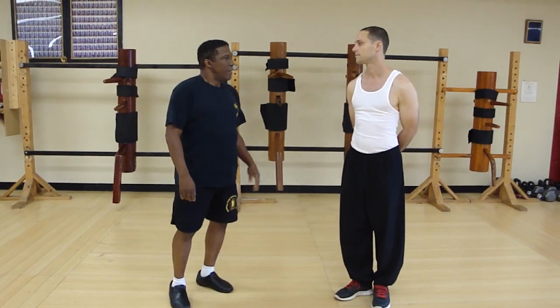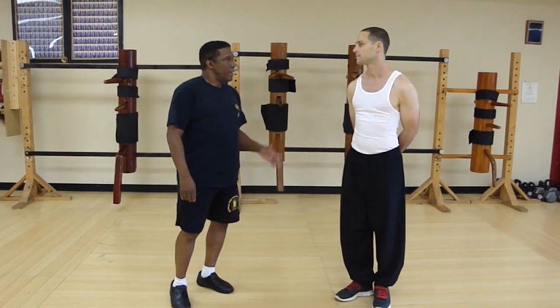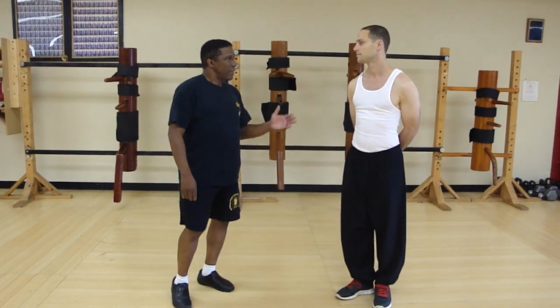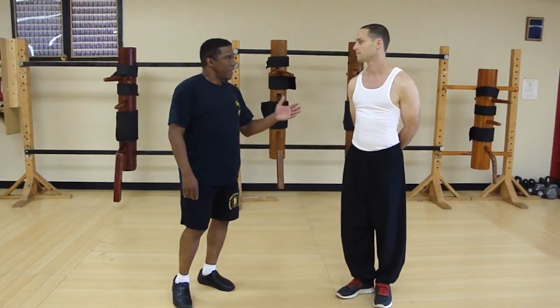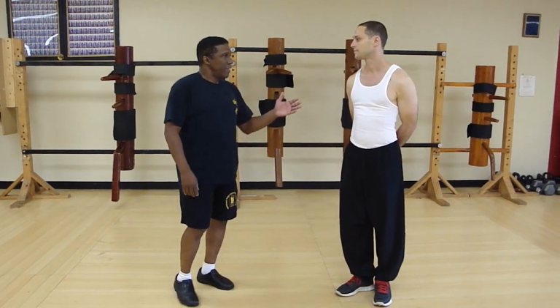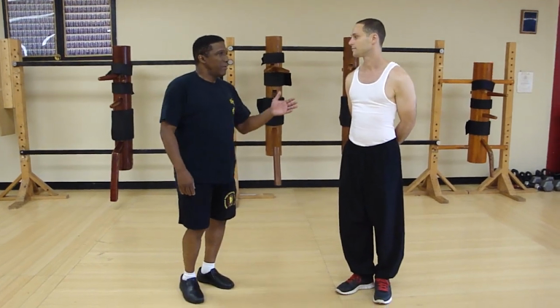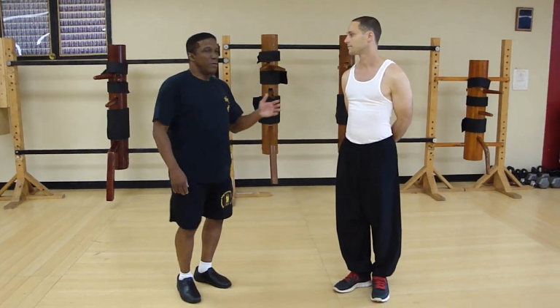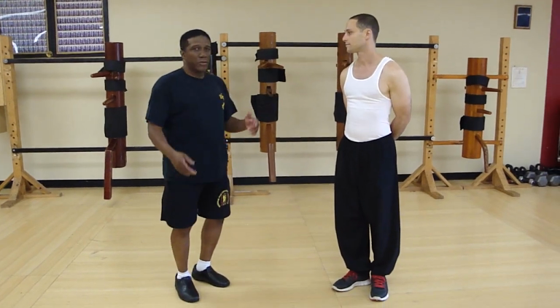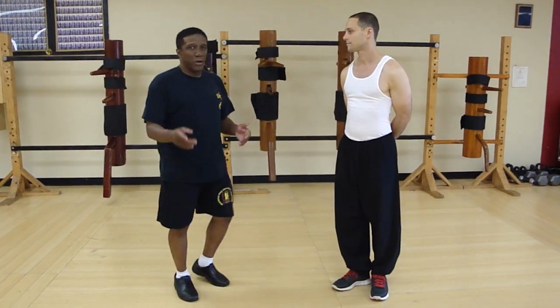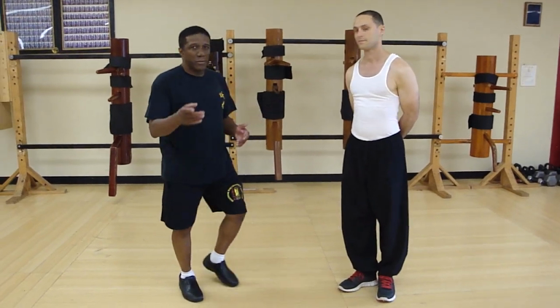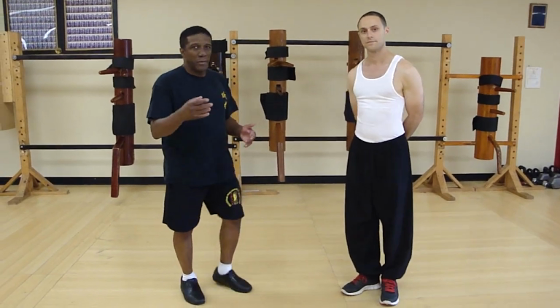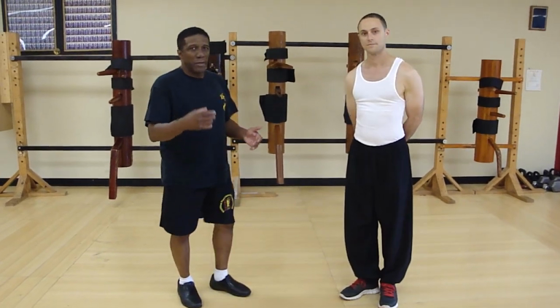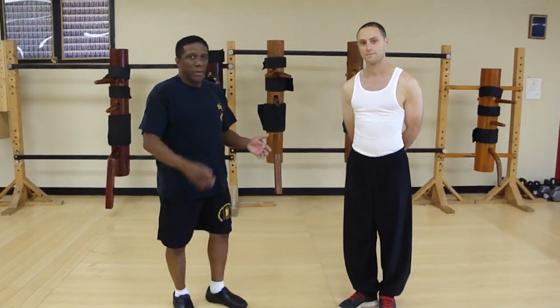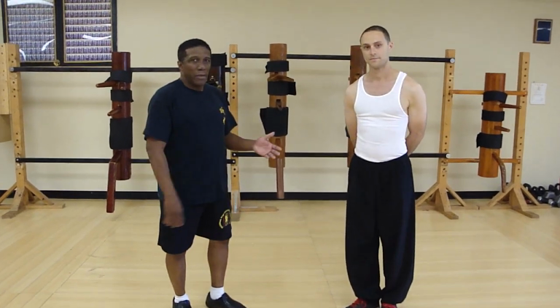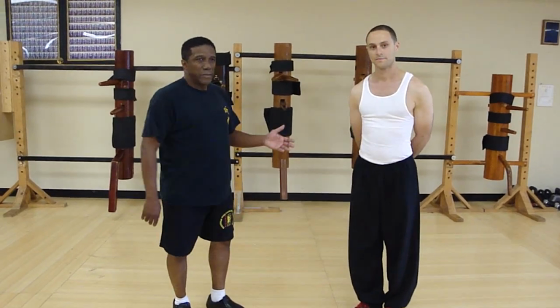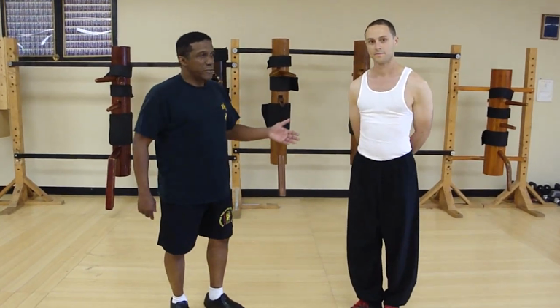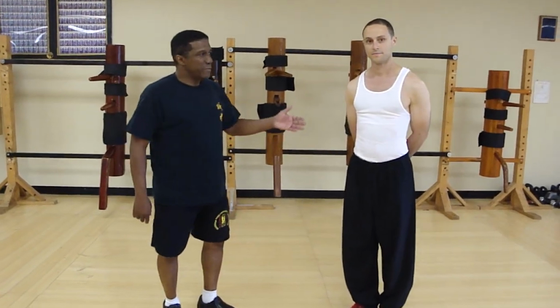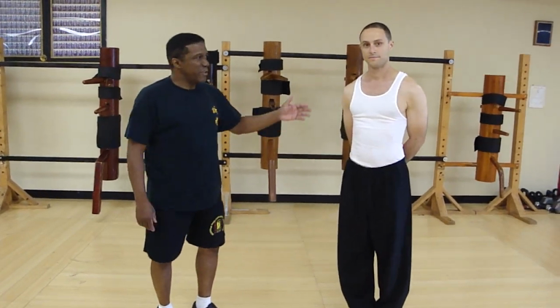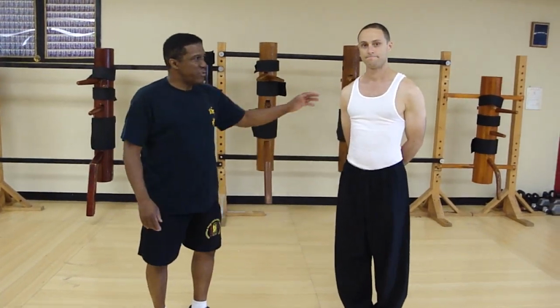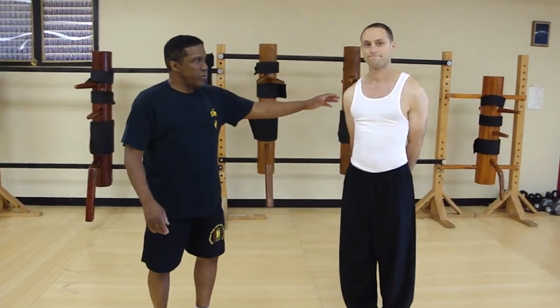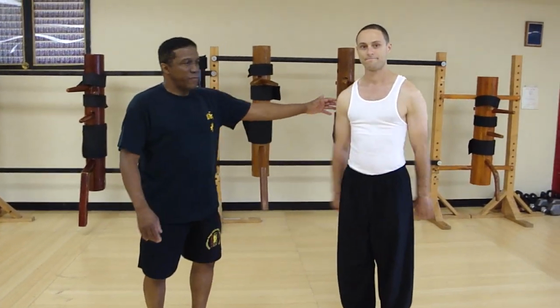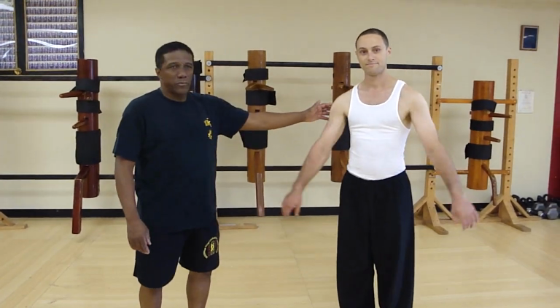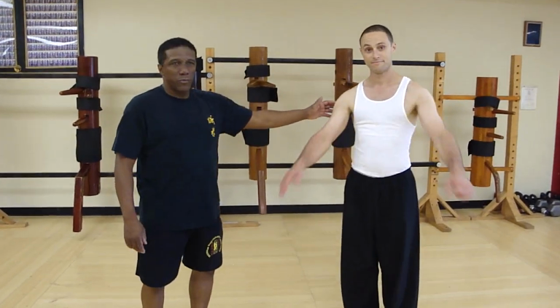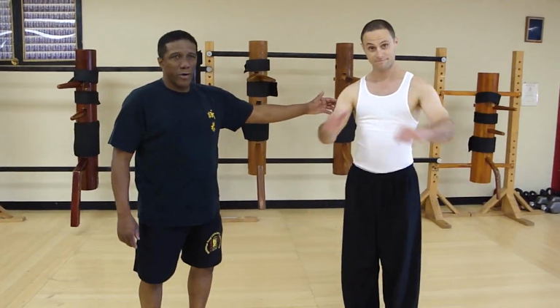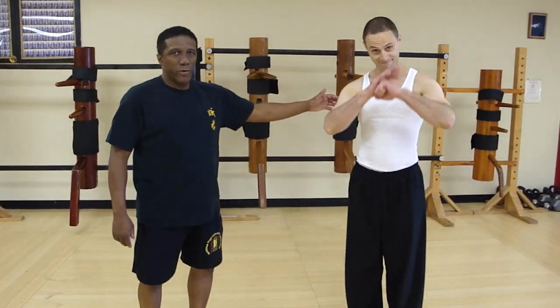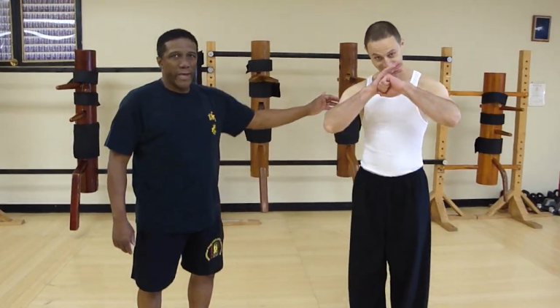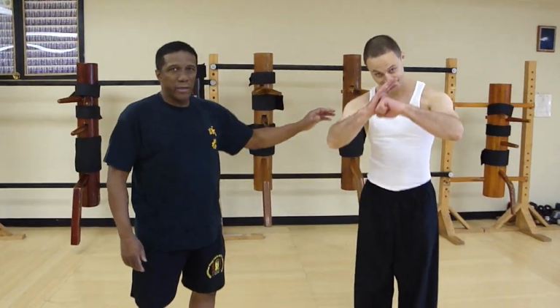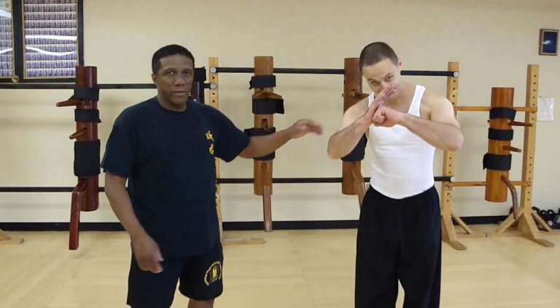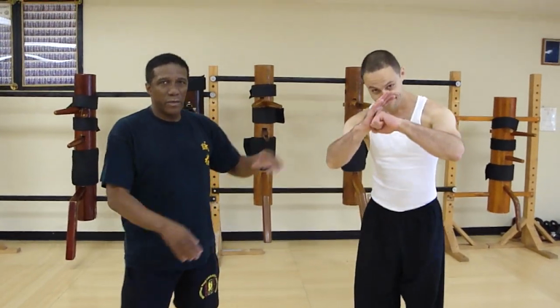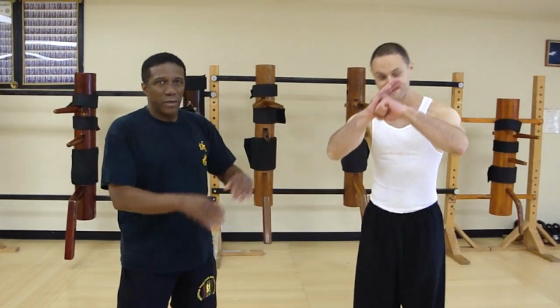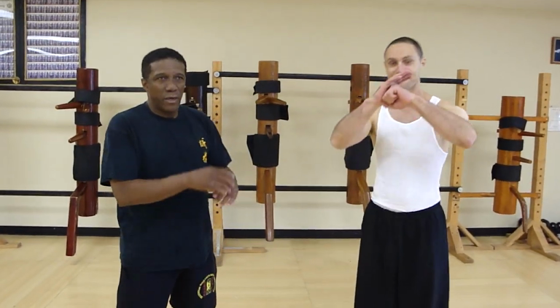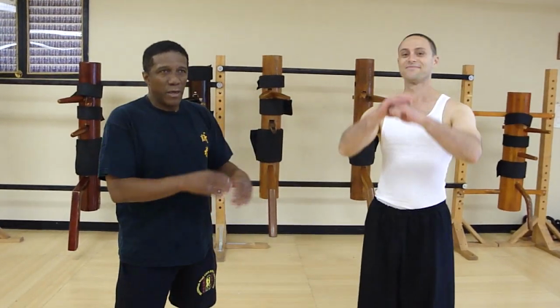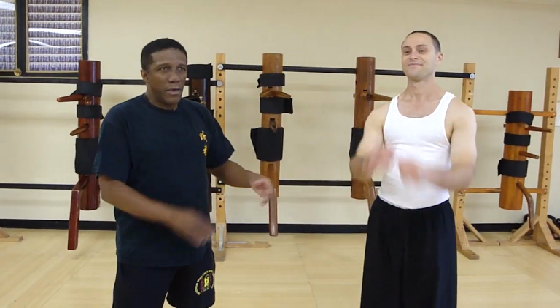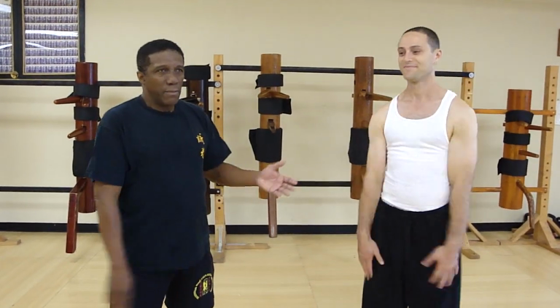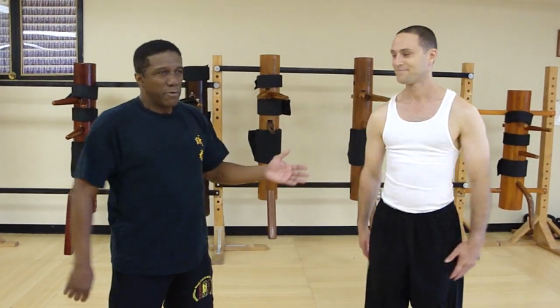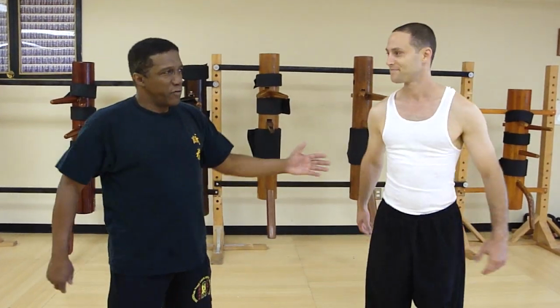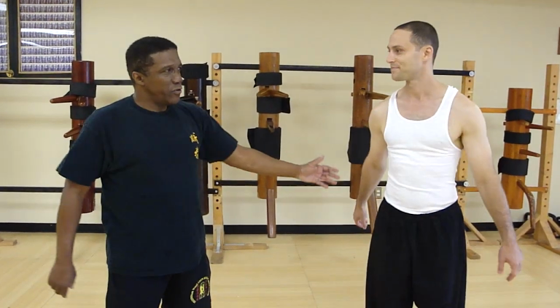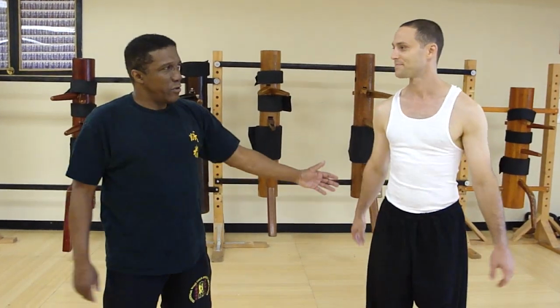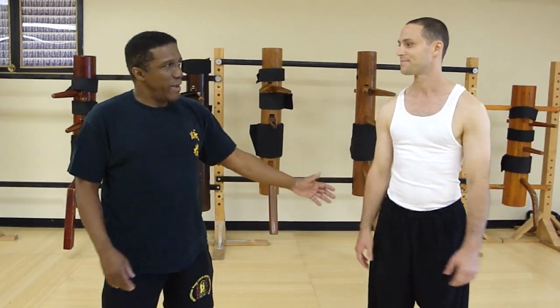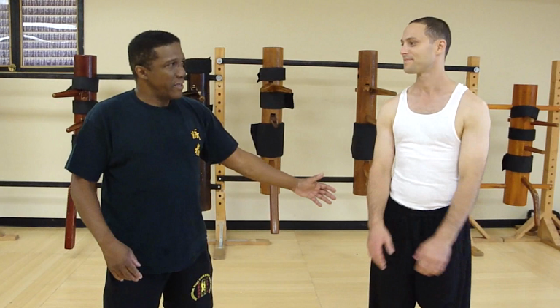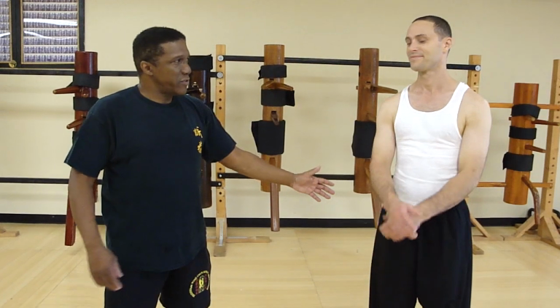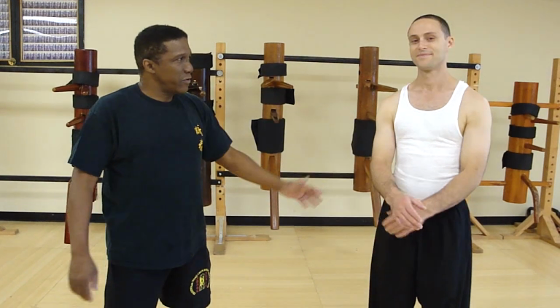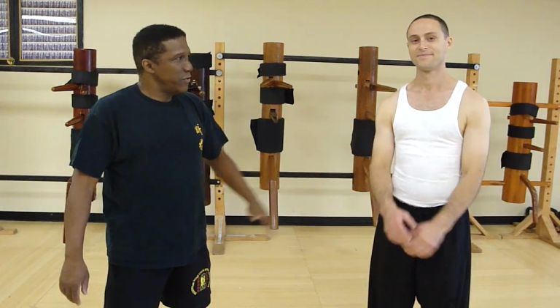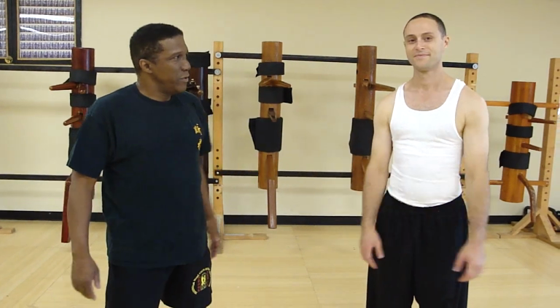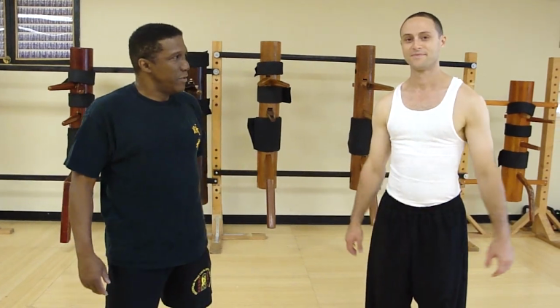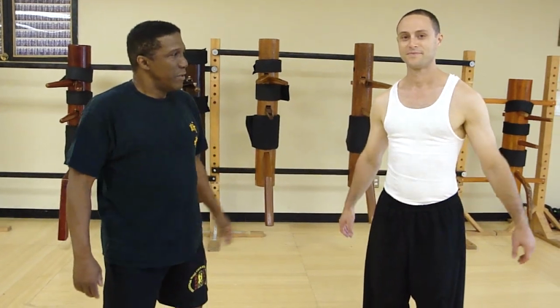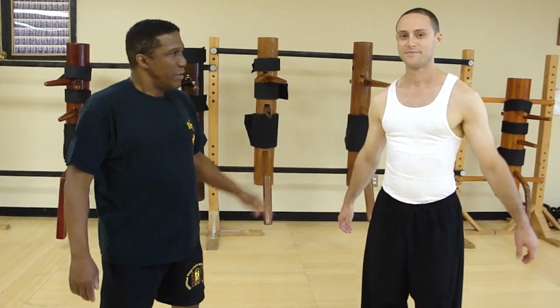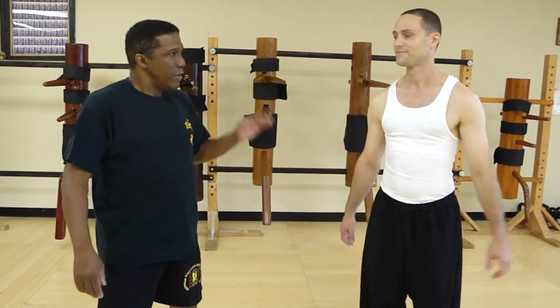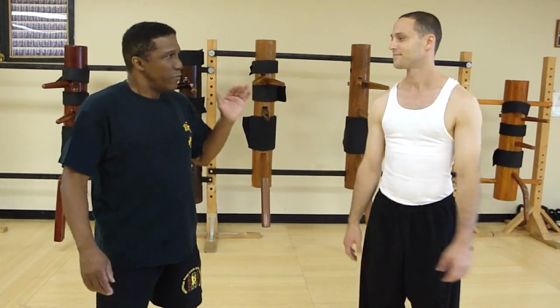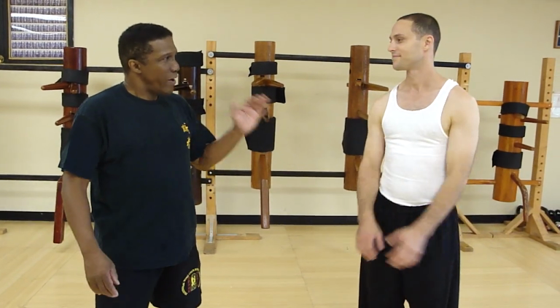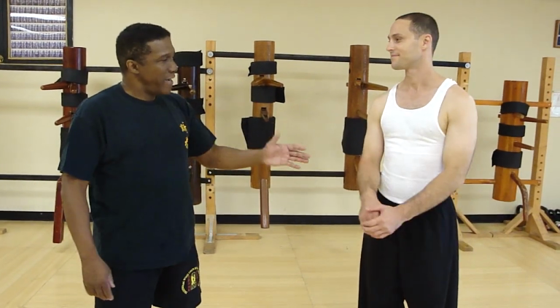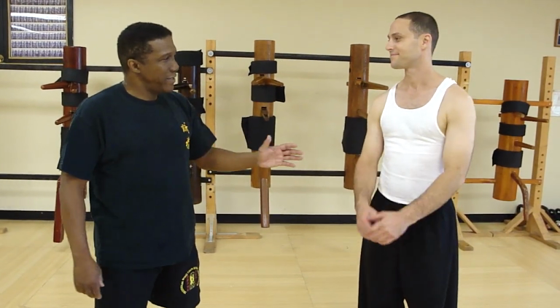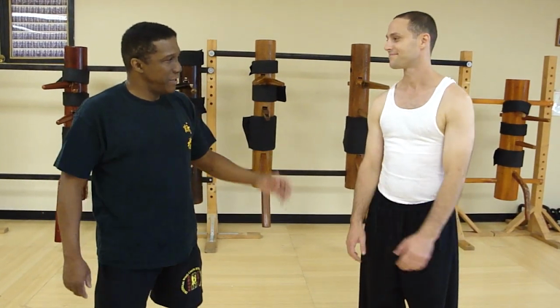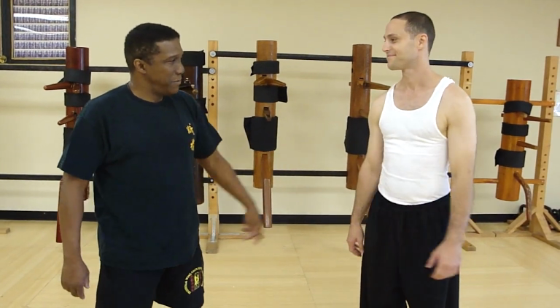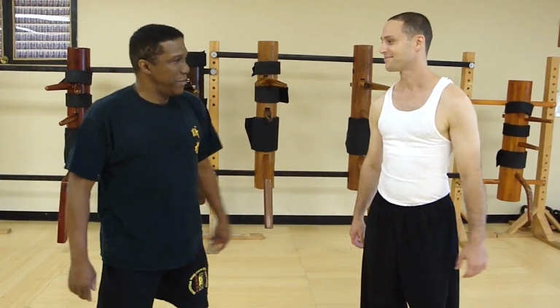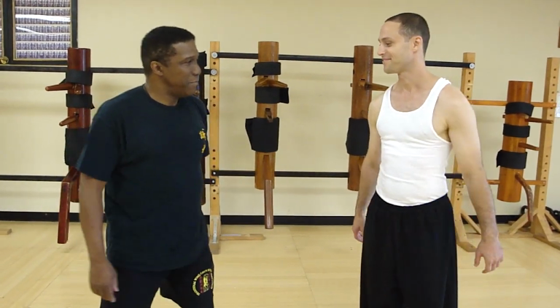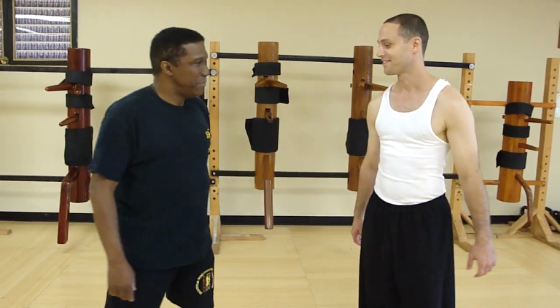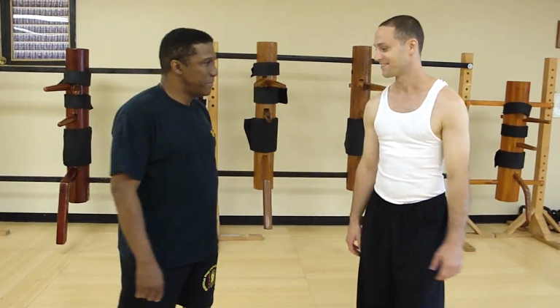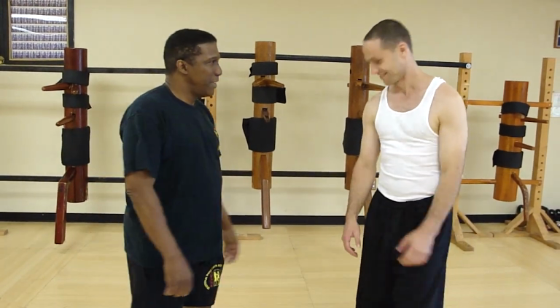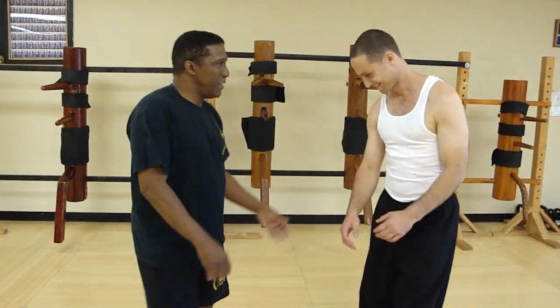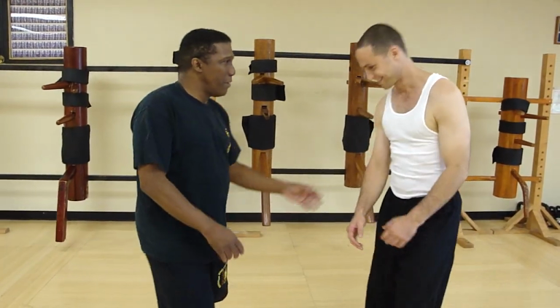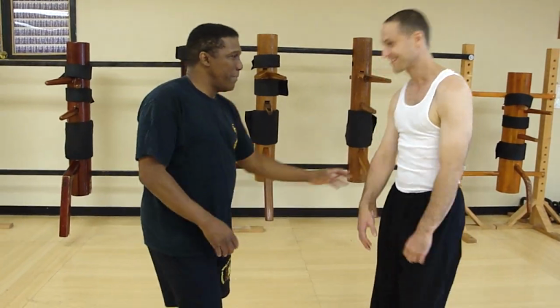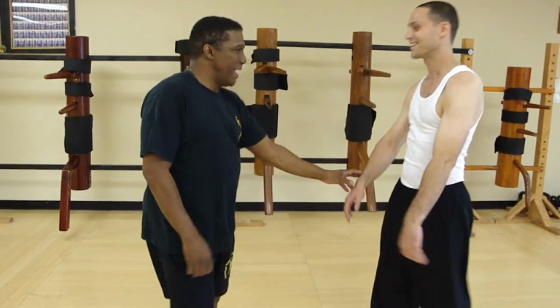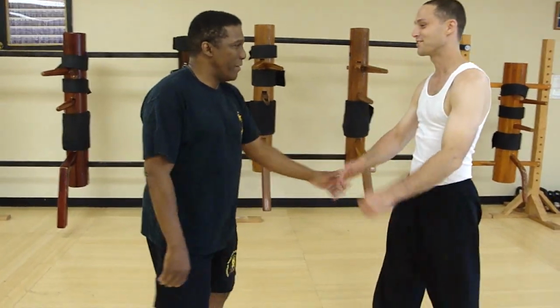Okay, Sean, this is my student from Toronto, Canada — Provisional Master Ryan Kennedy. Help me out.